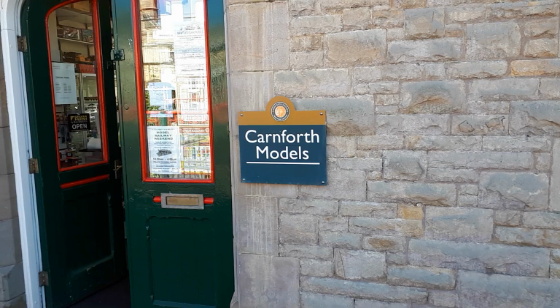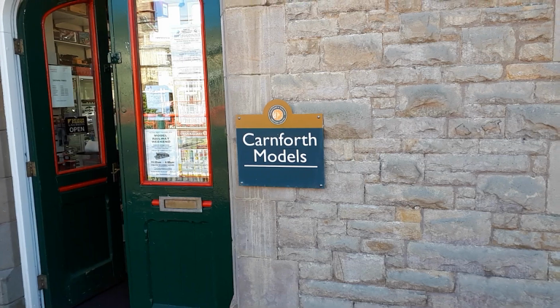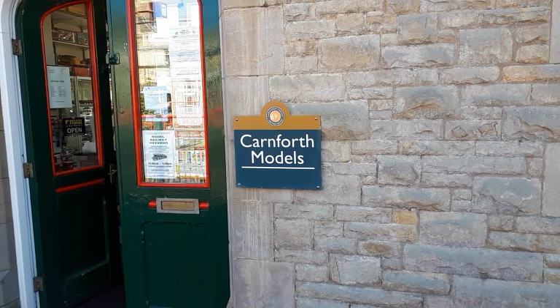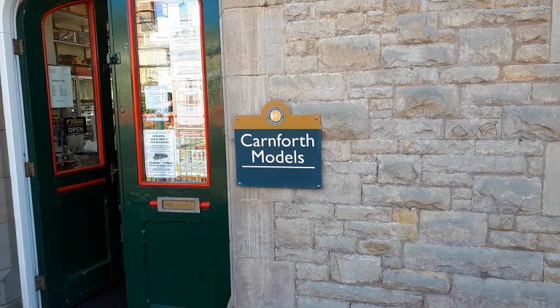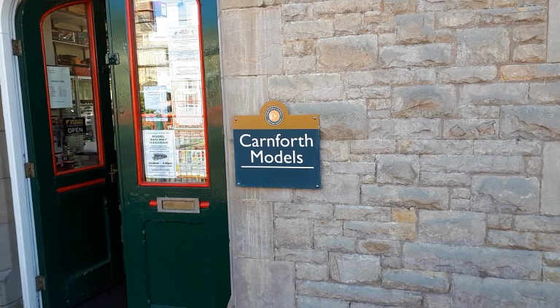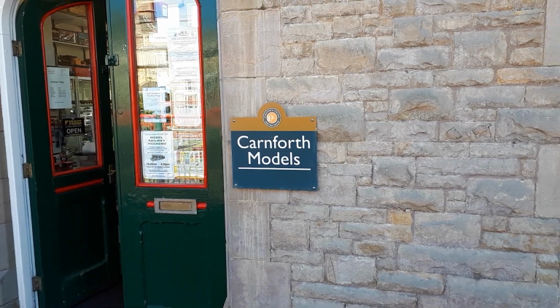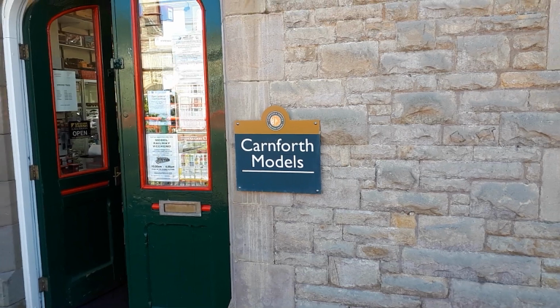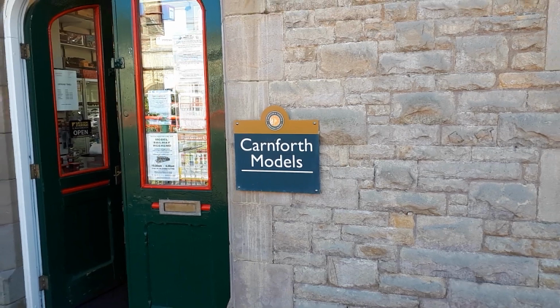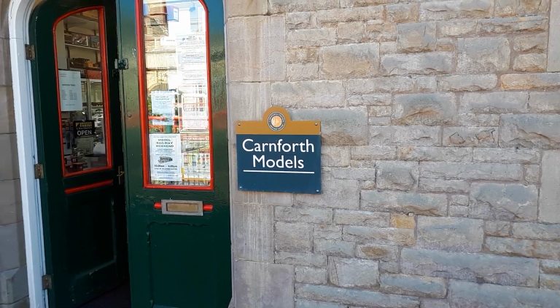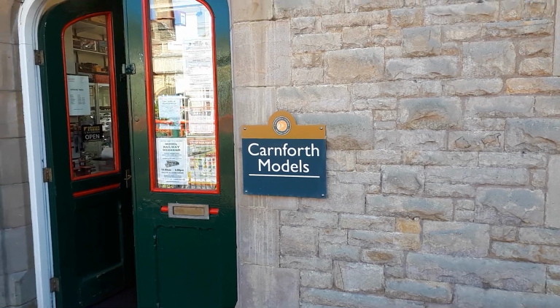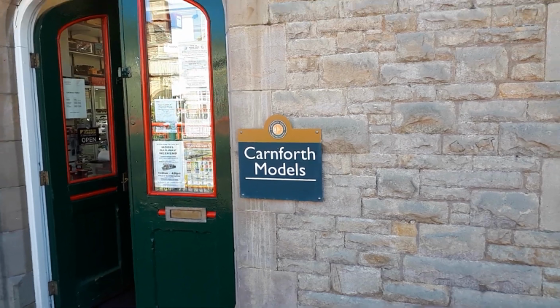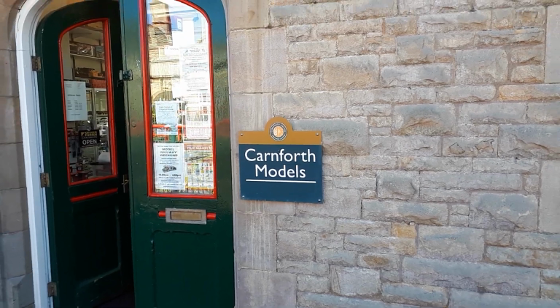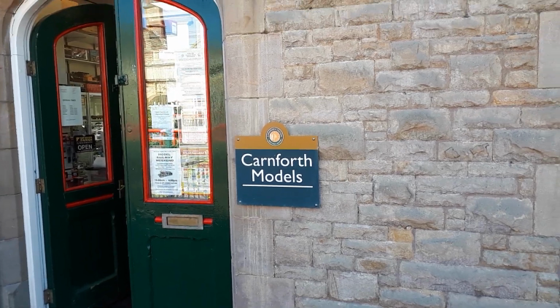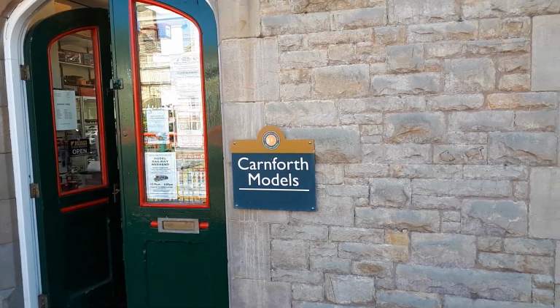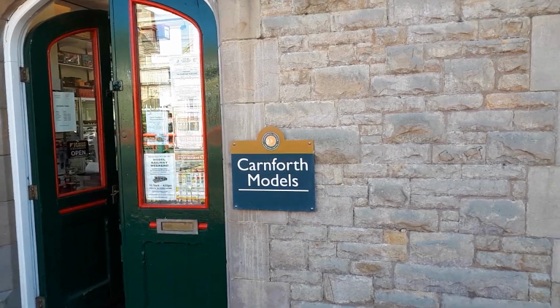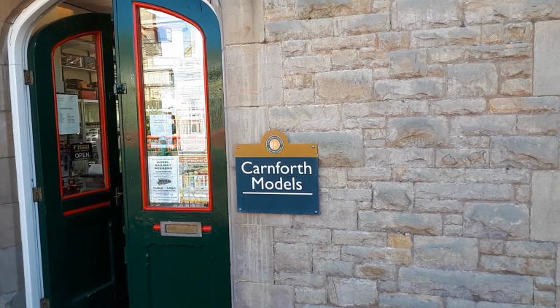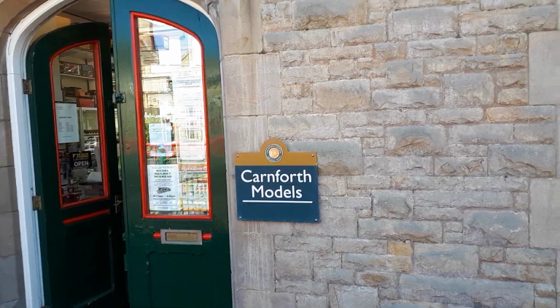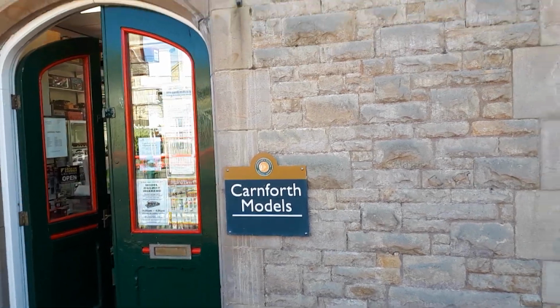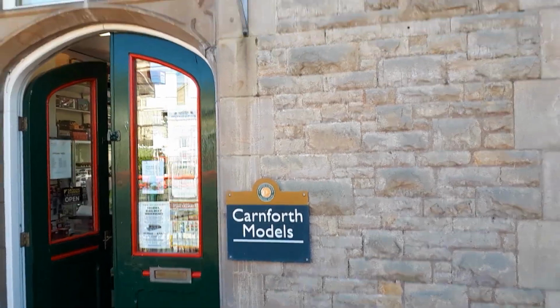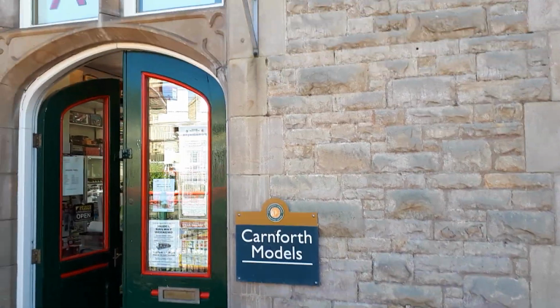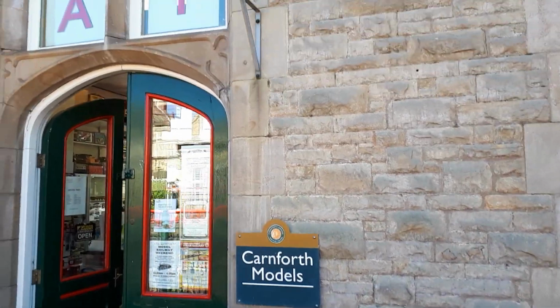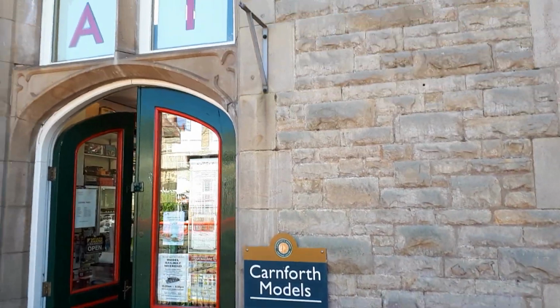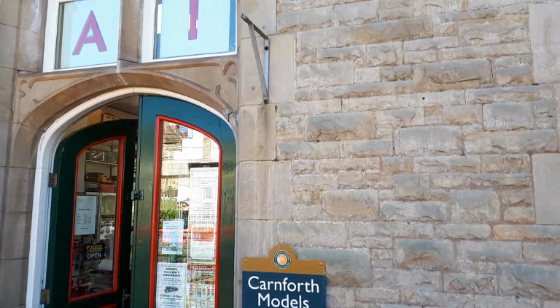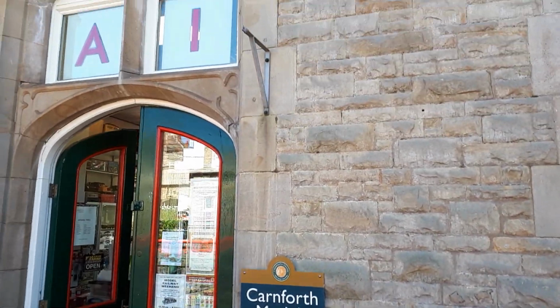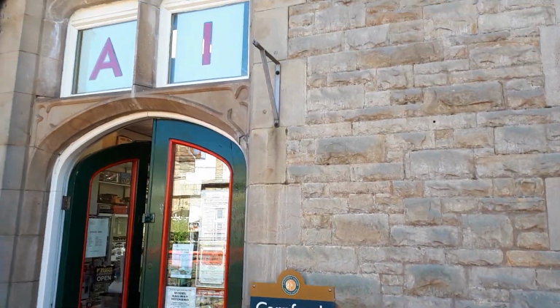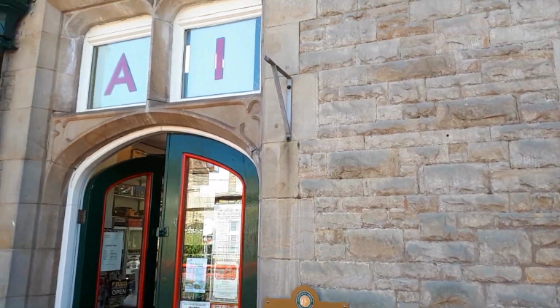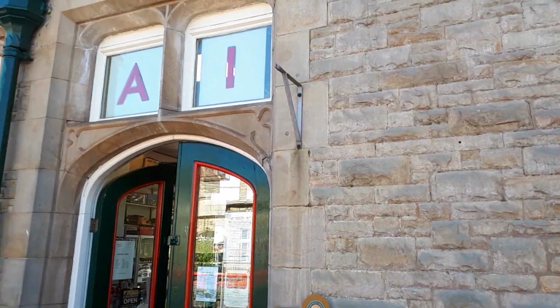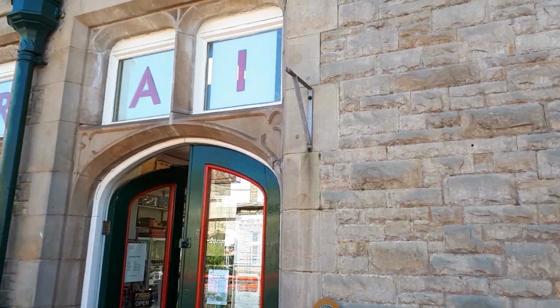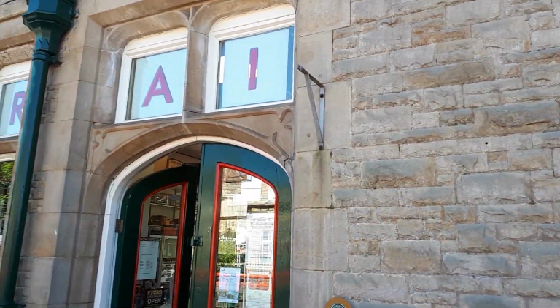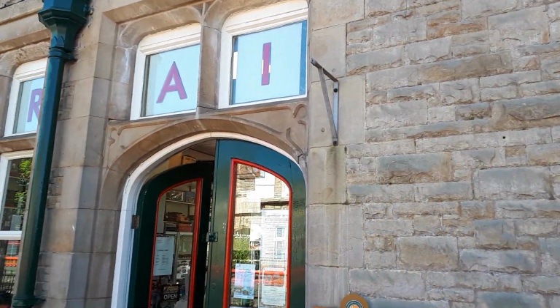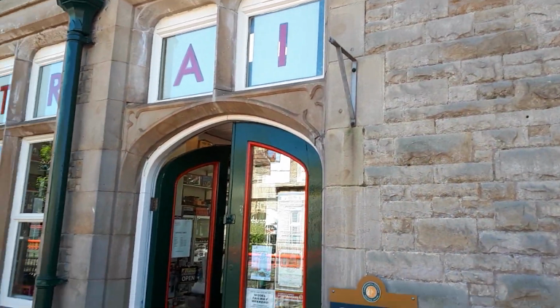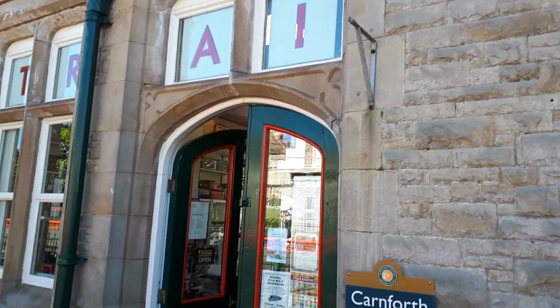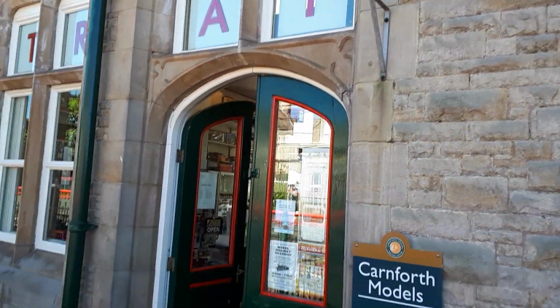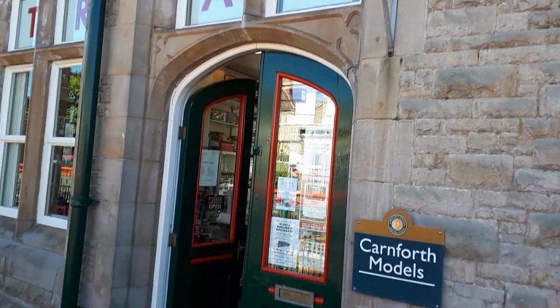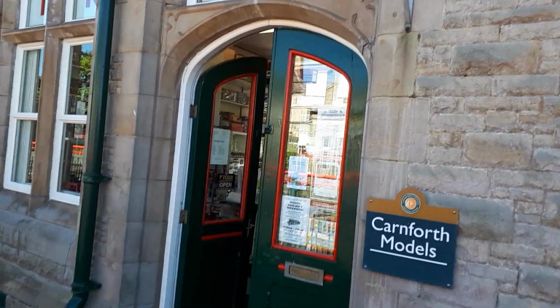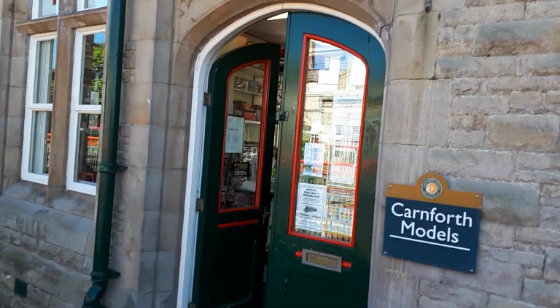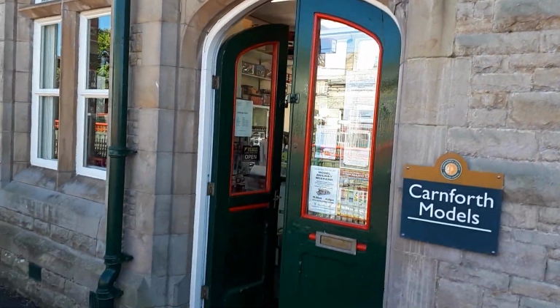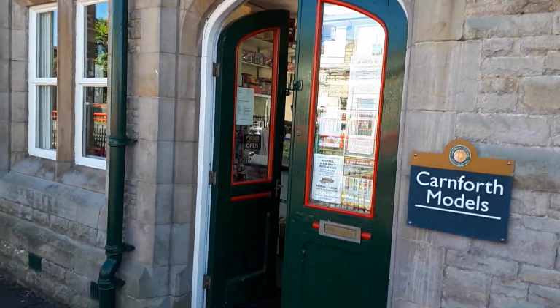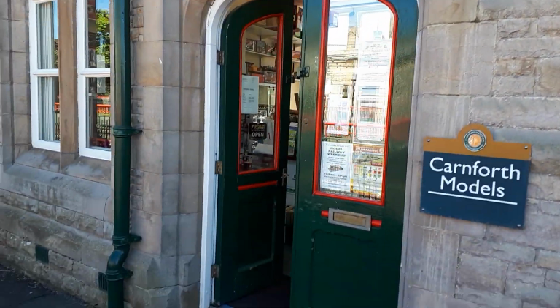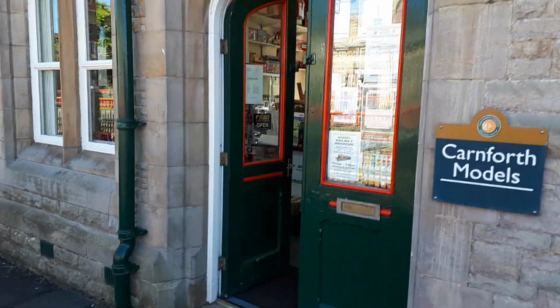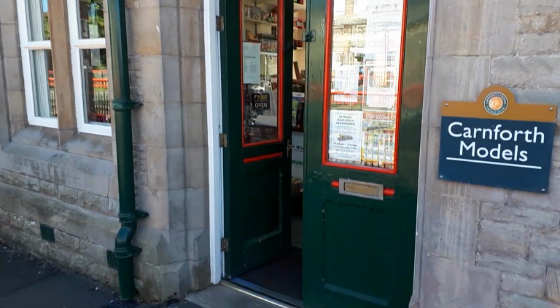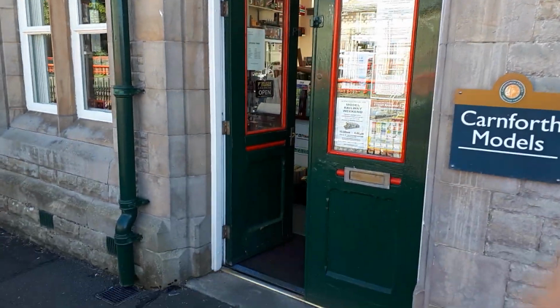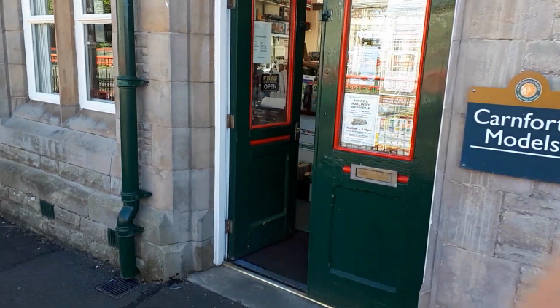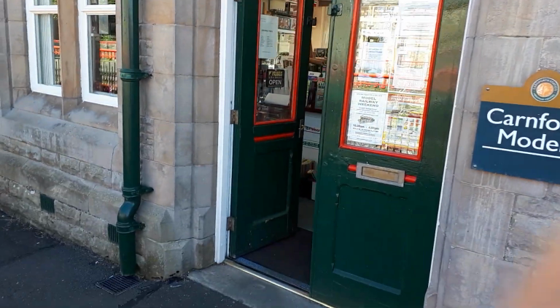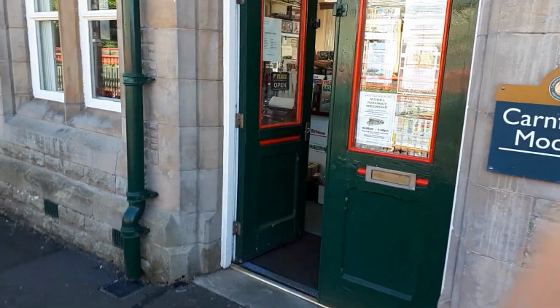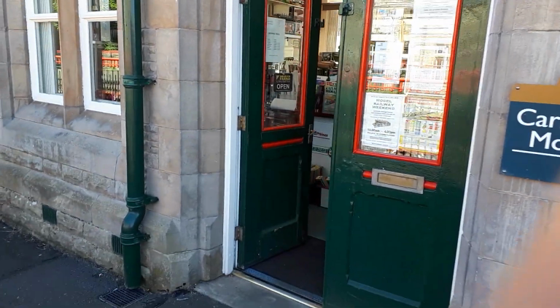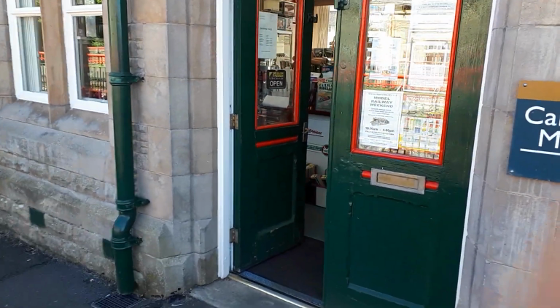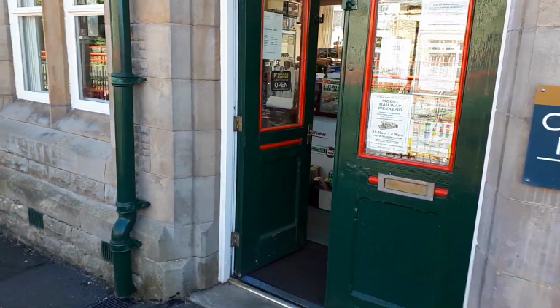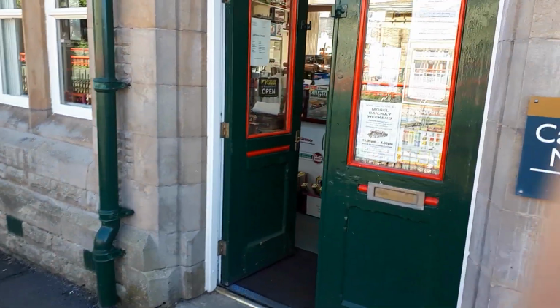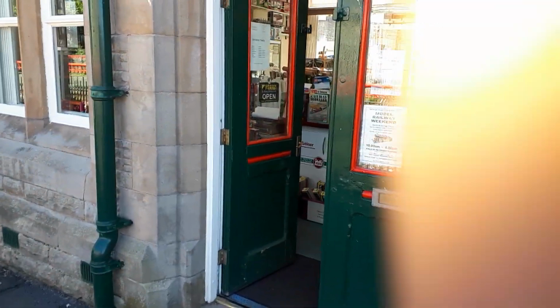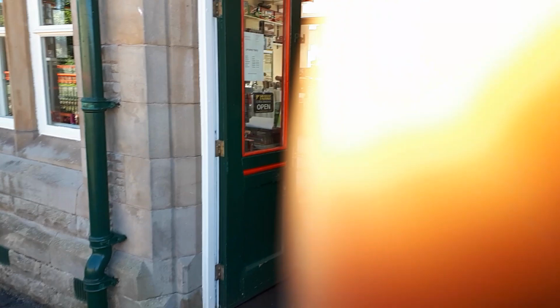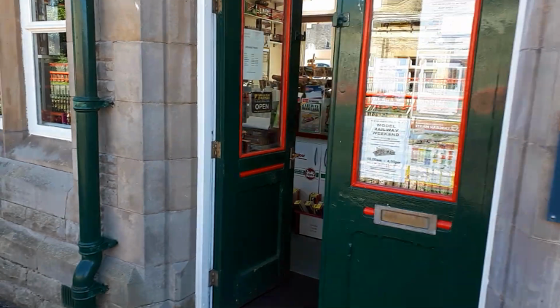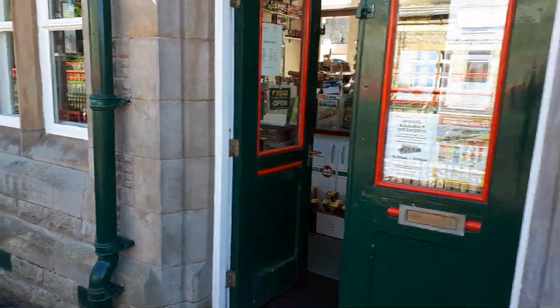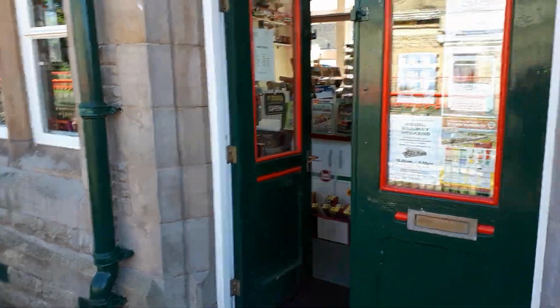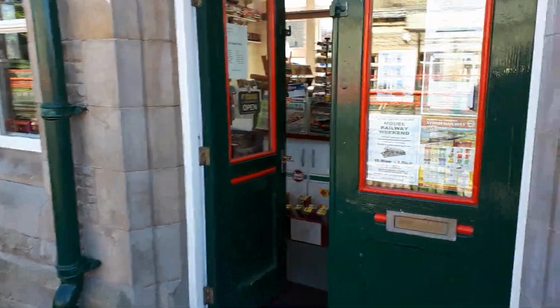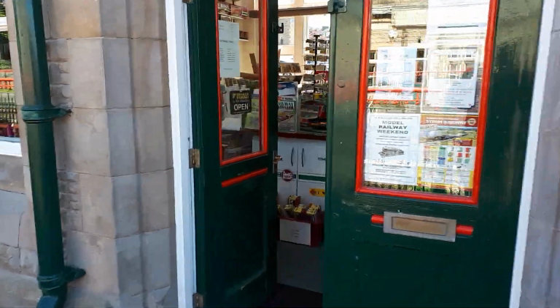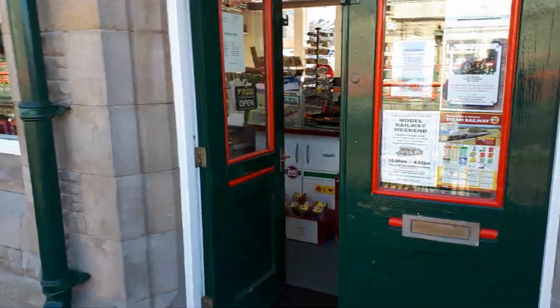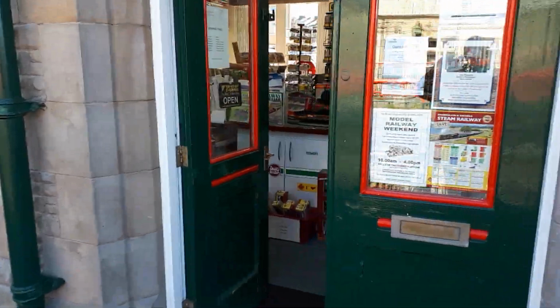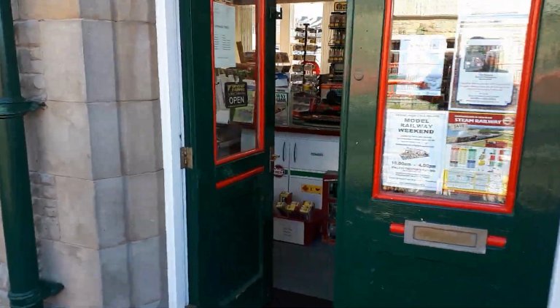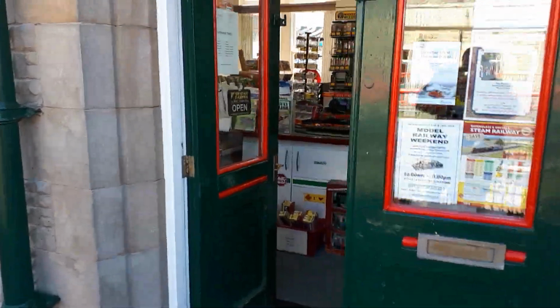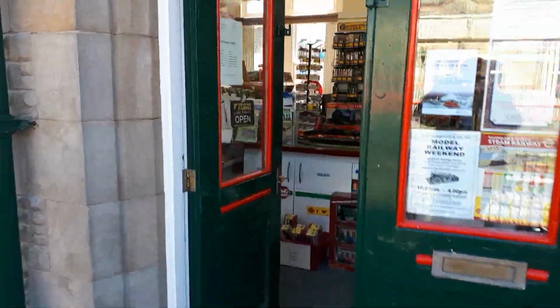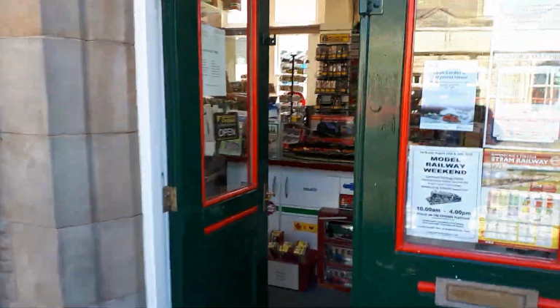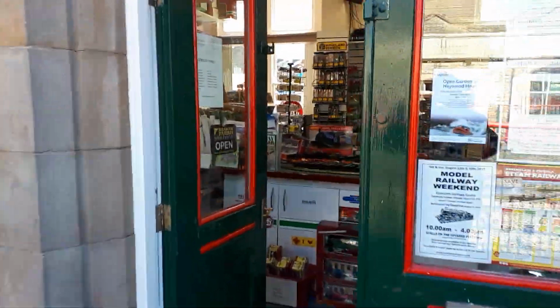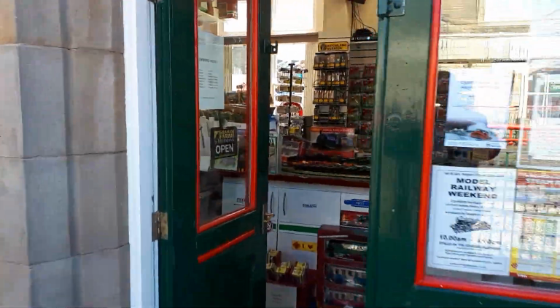Hello and here we are at Carnthorff Models, just outside Lancaster. We'll have a little trip in.